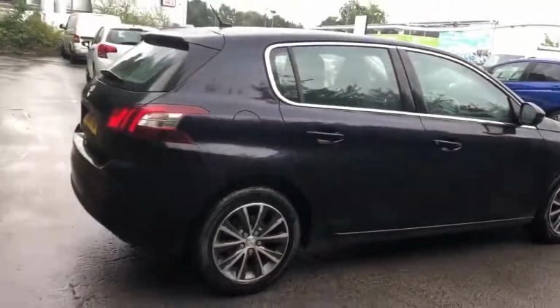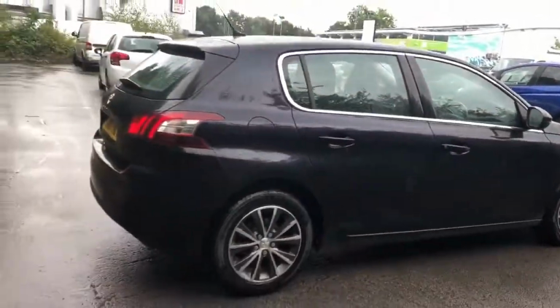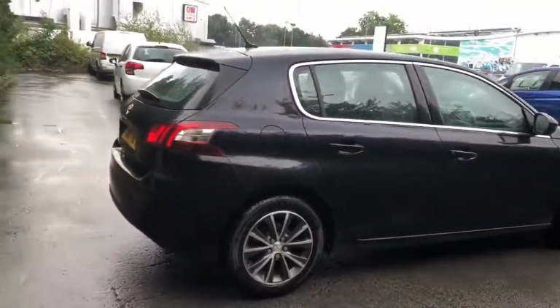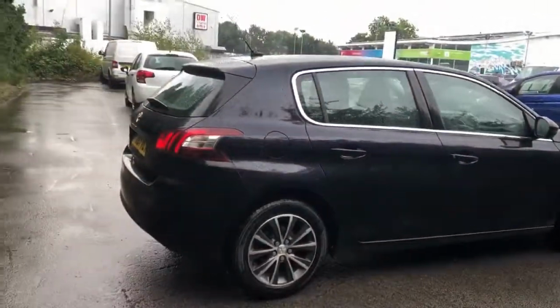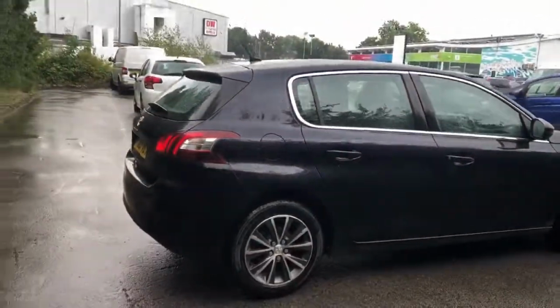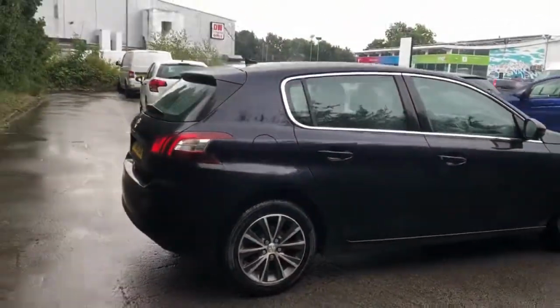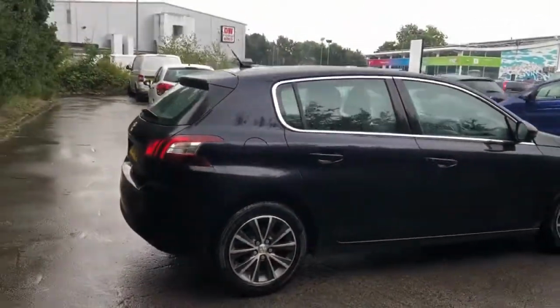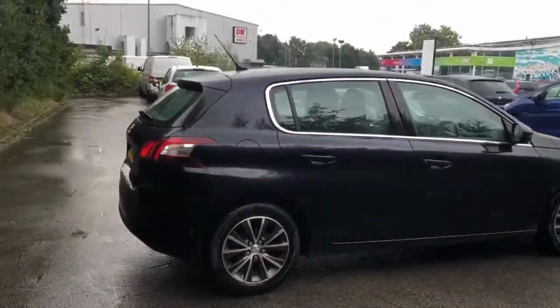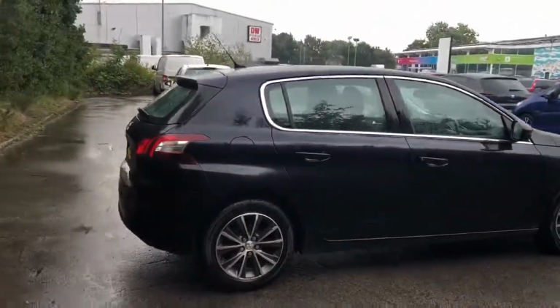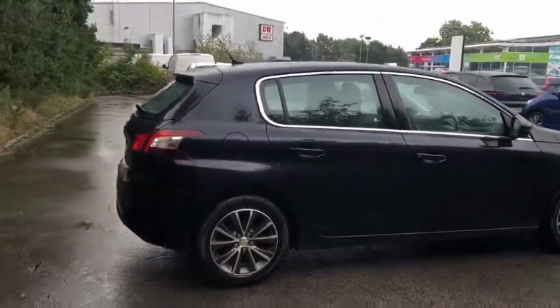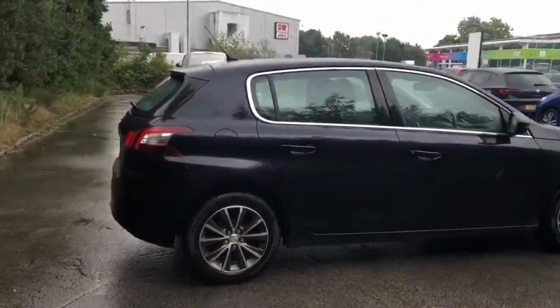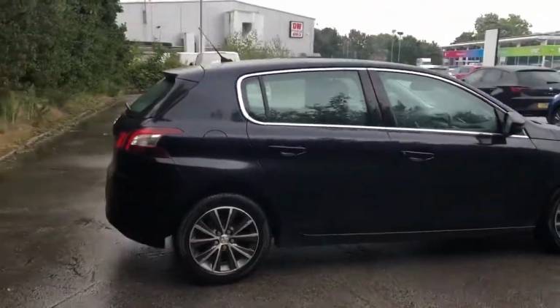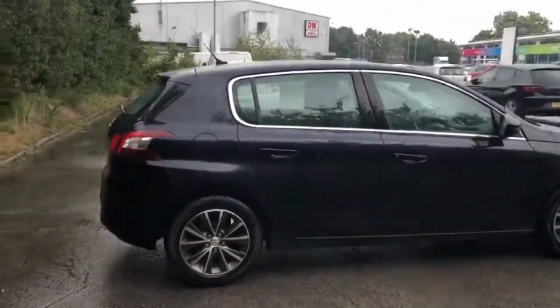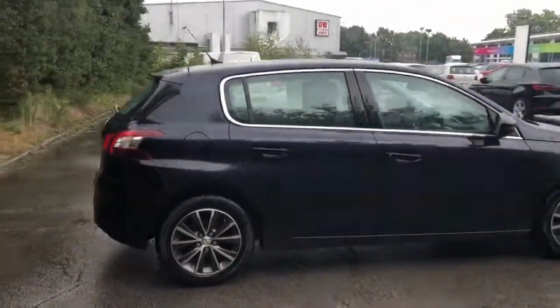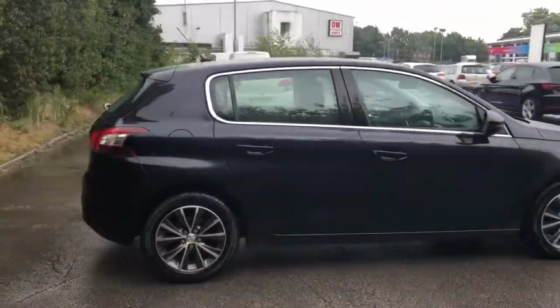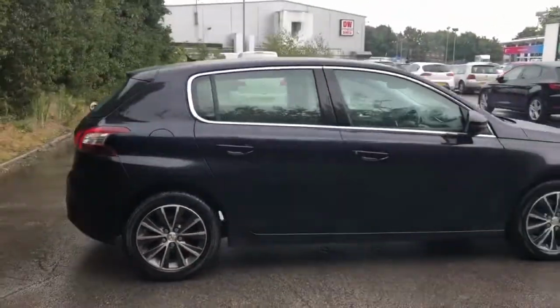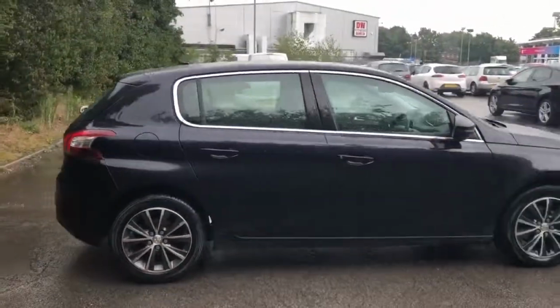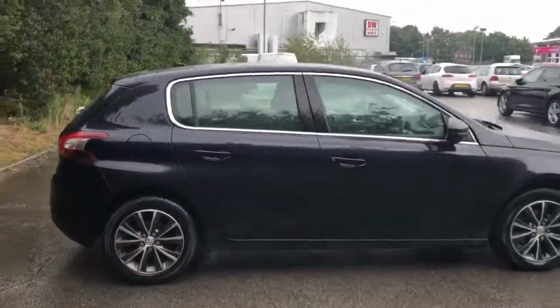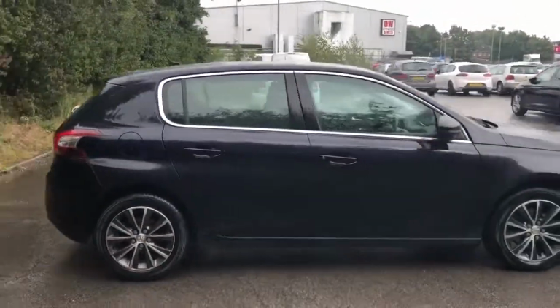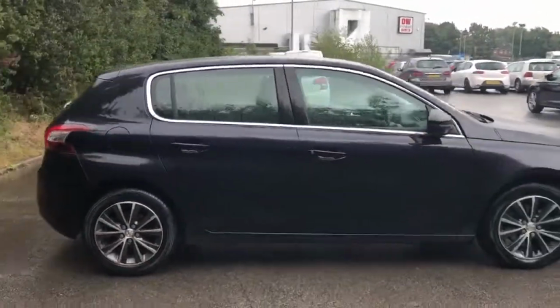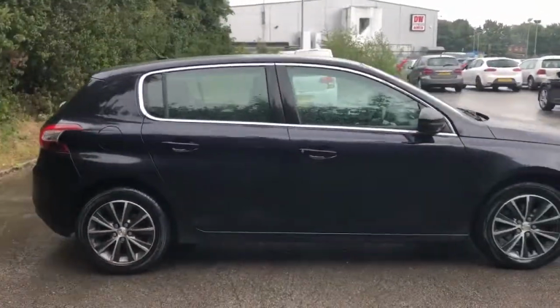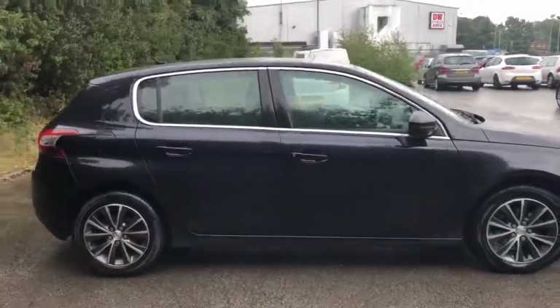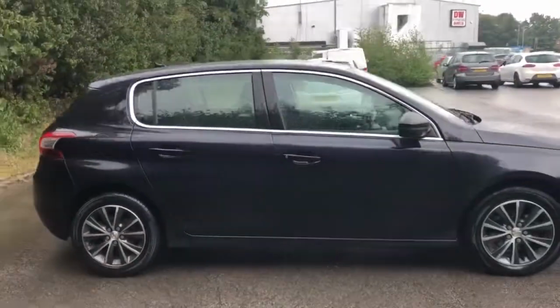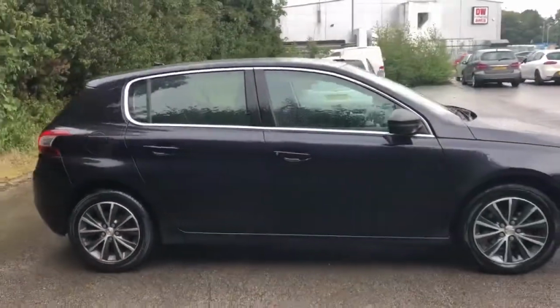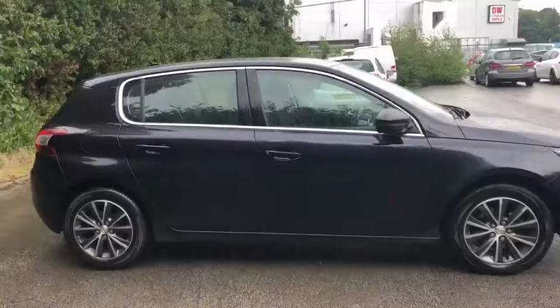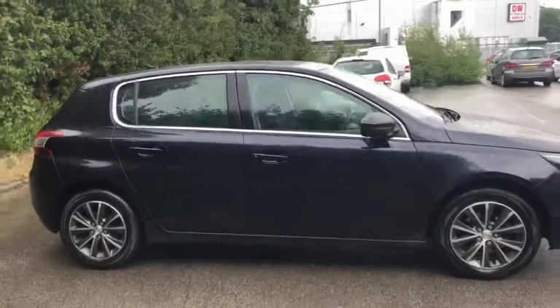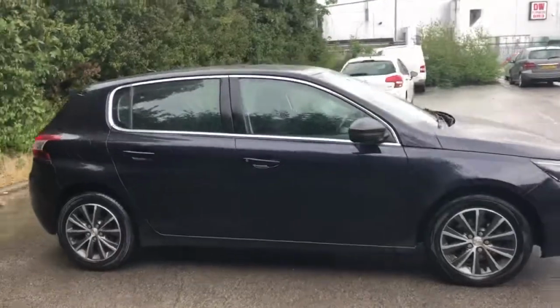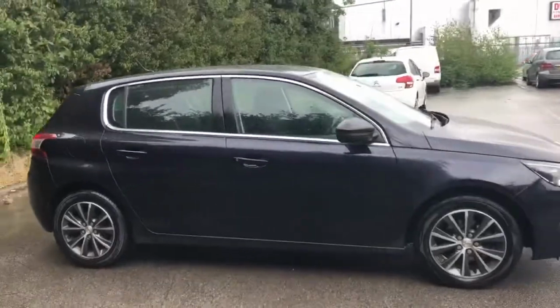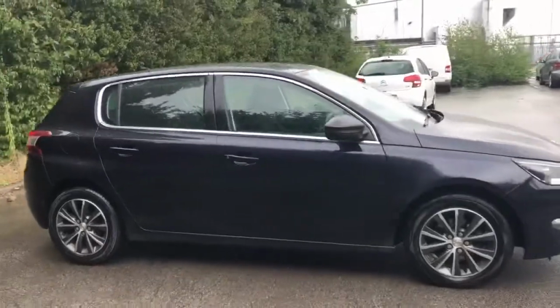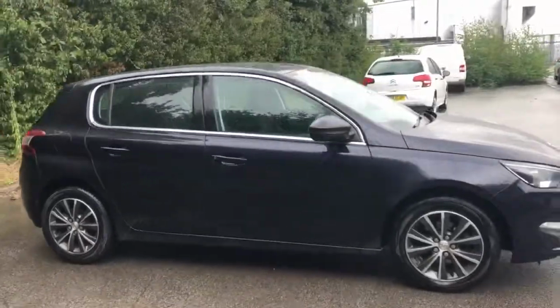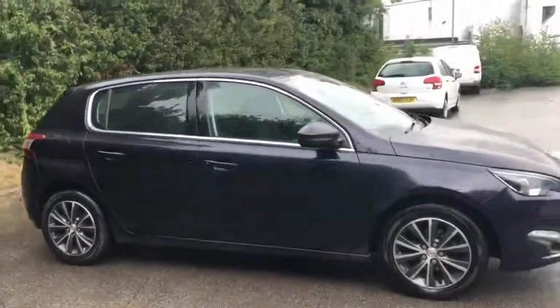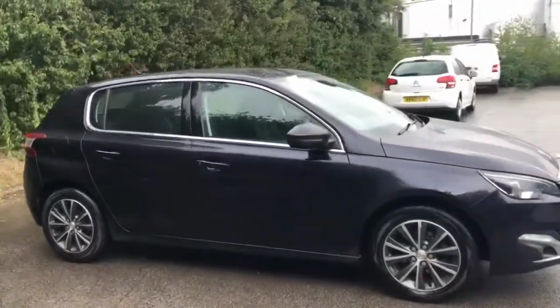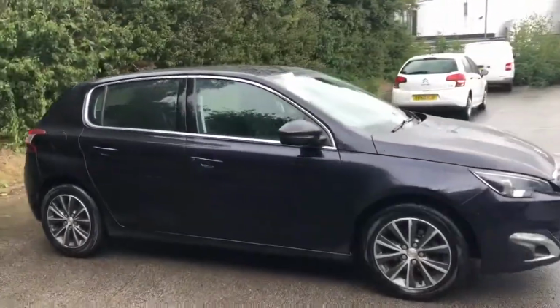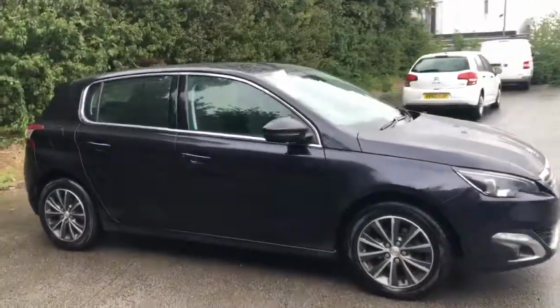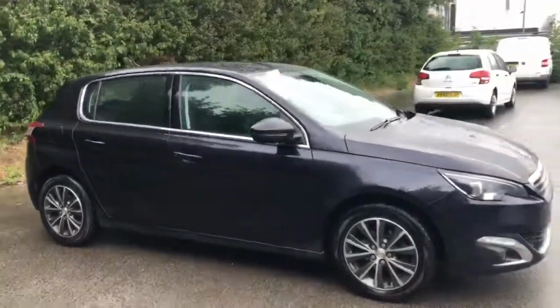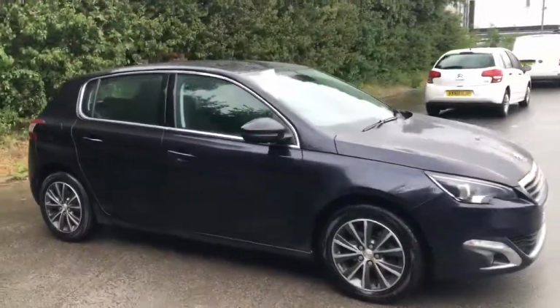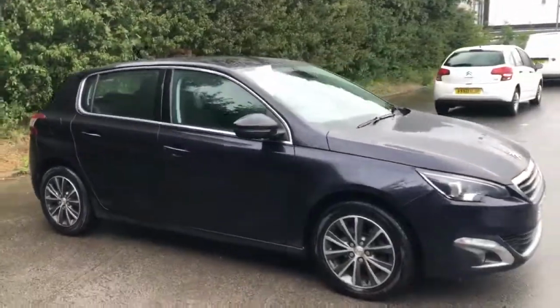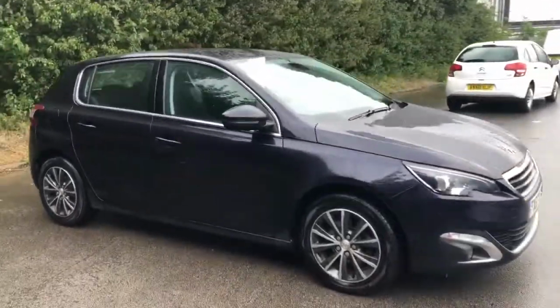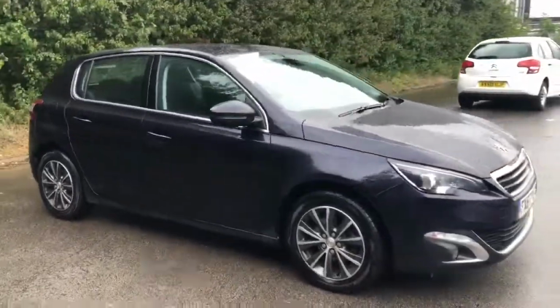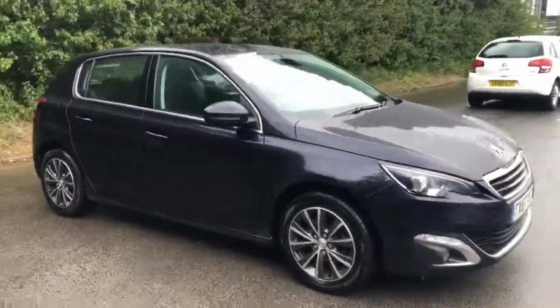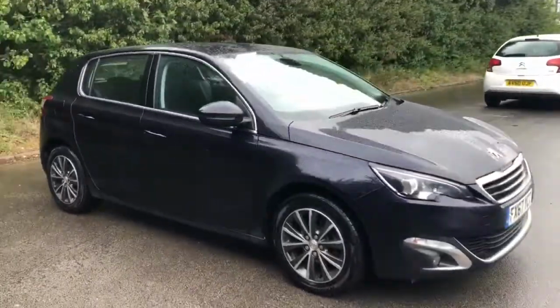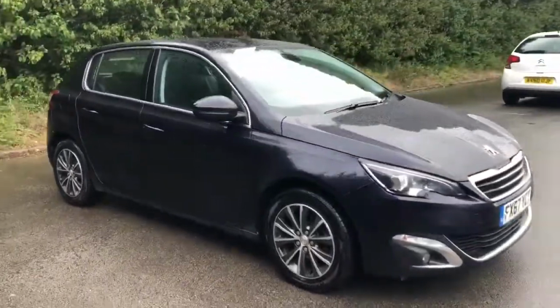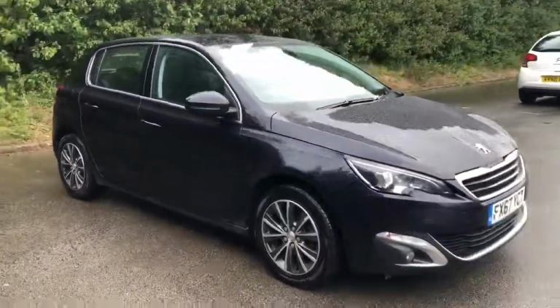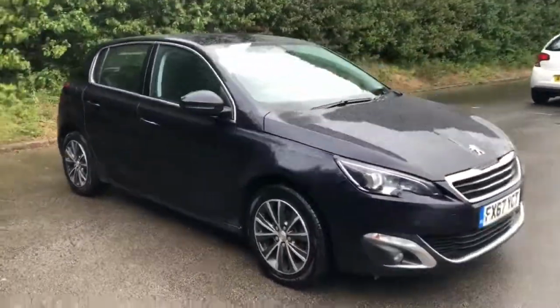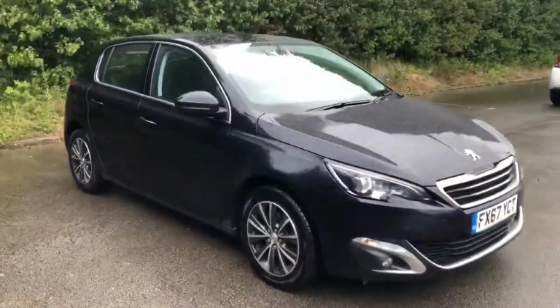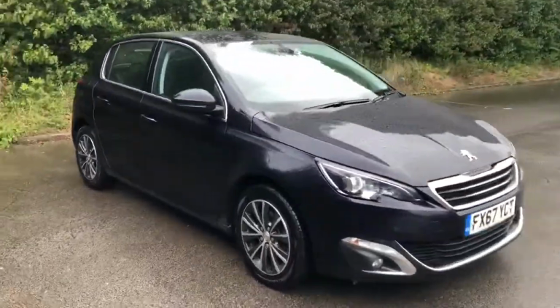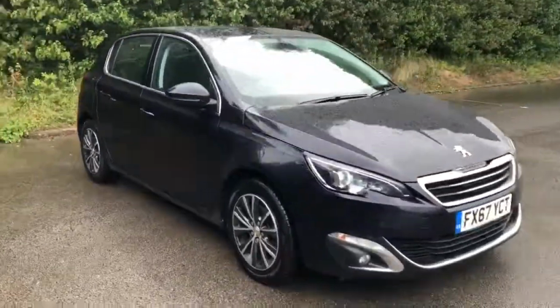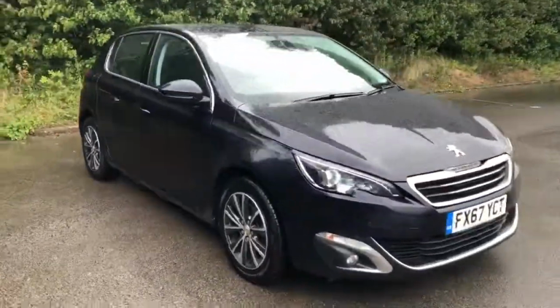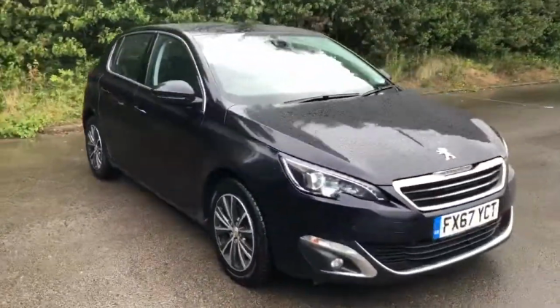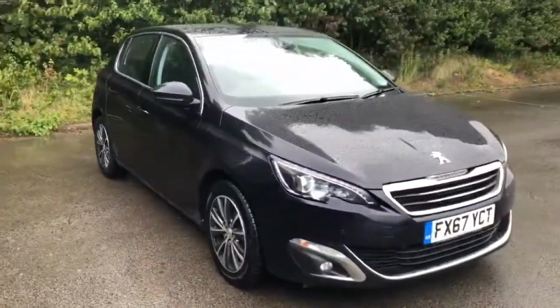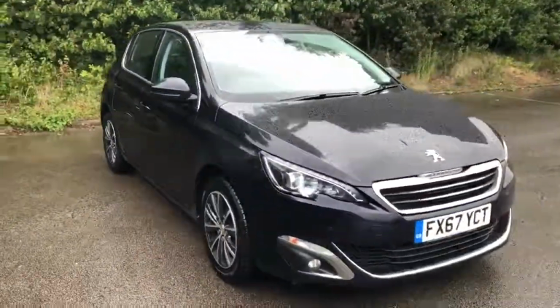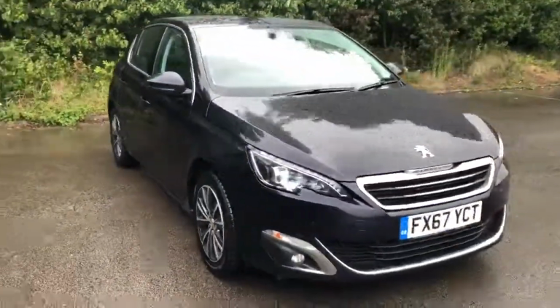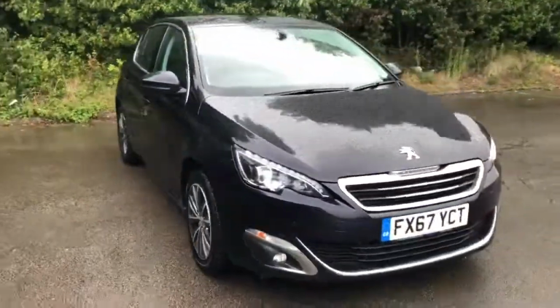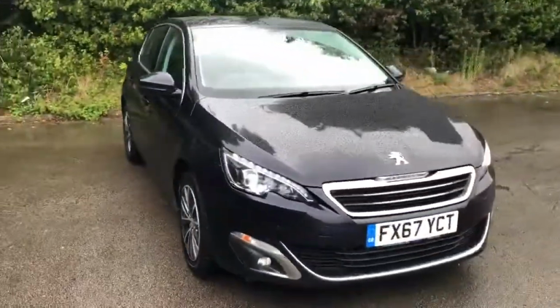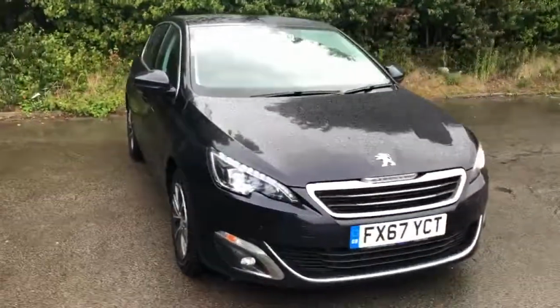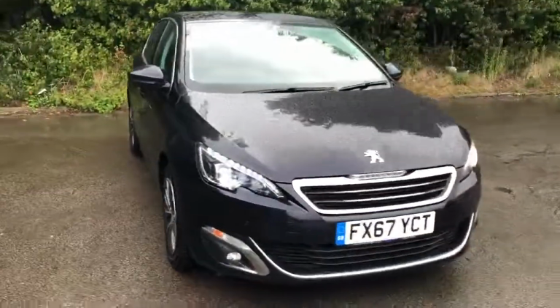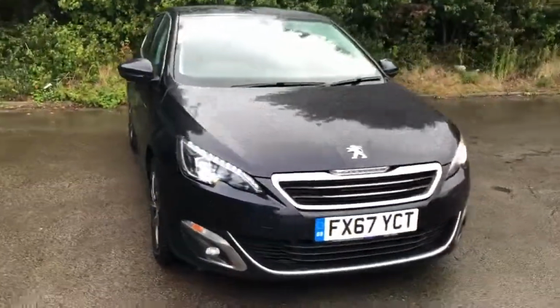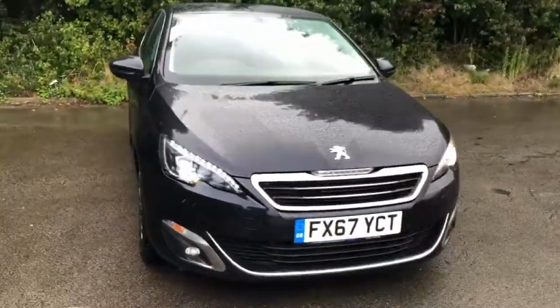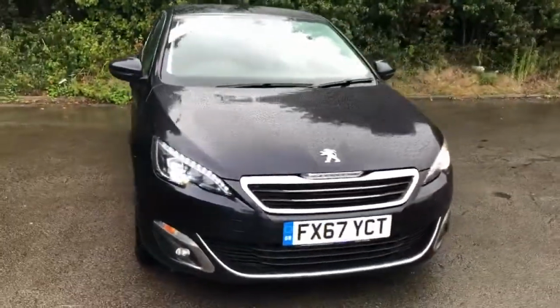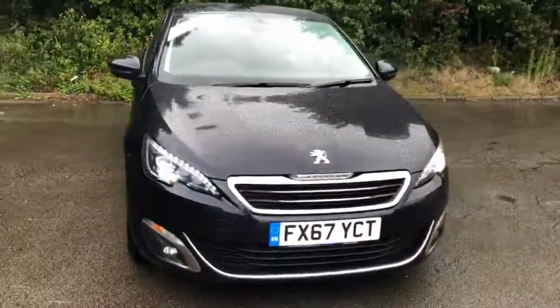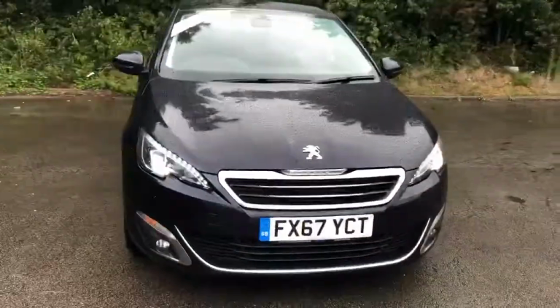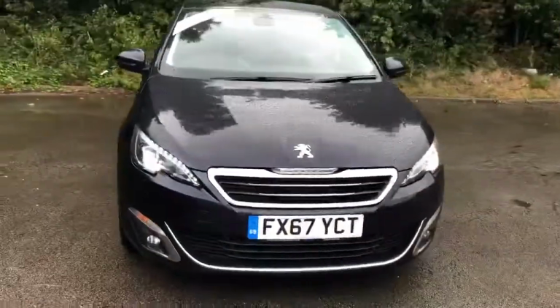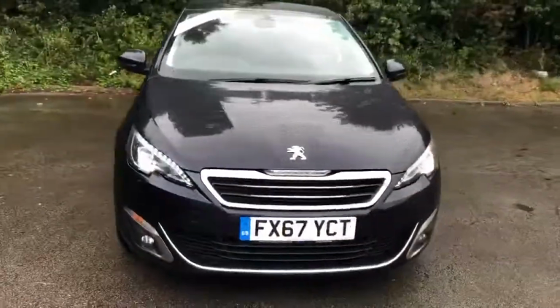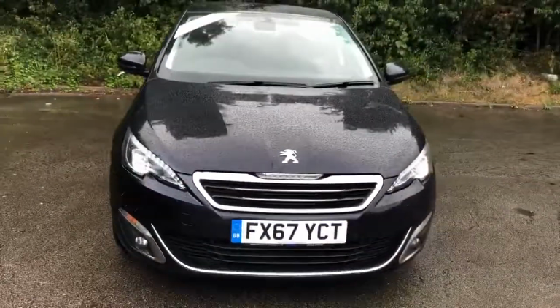And there we have the 67 plate Peugeot 308. To arrange a viewing or book a test drive, please contact Pentagon Lincoln at Tritton Road.